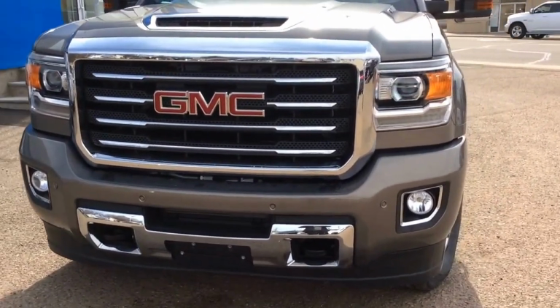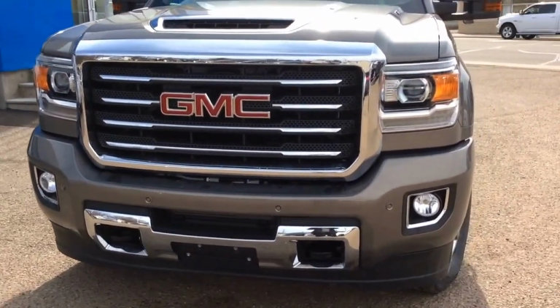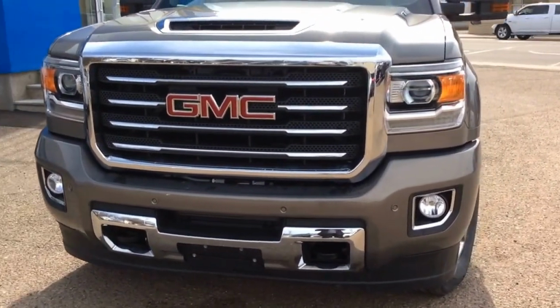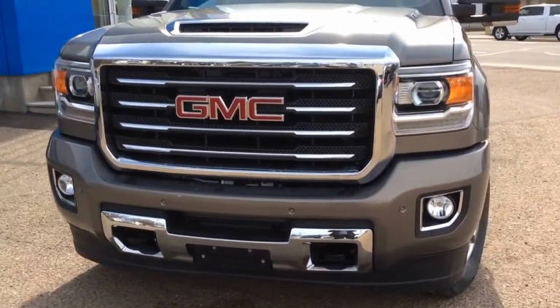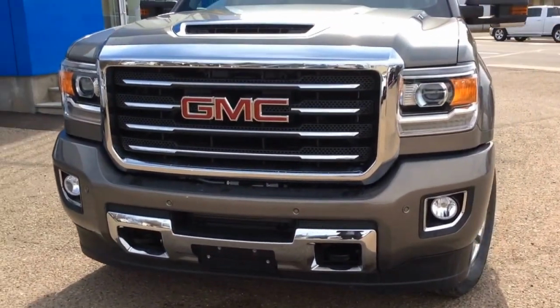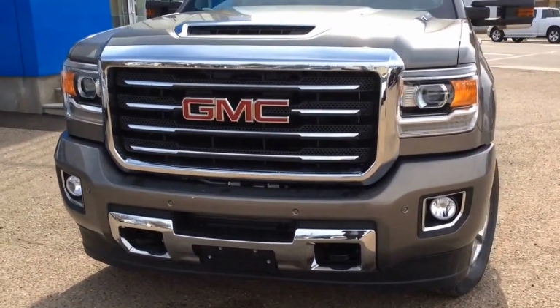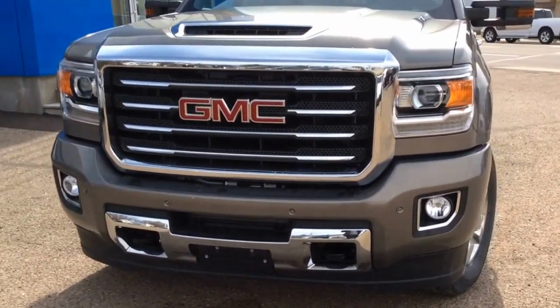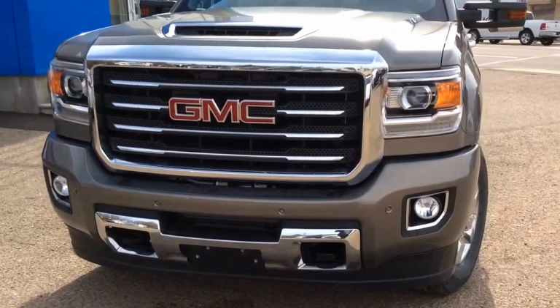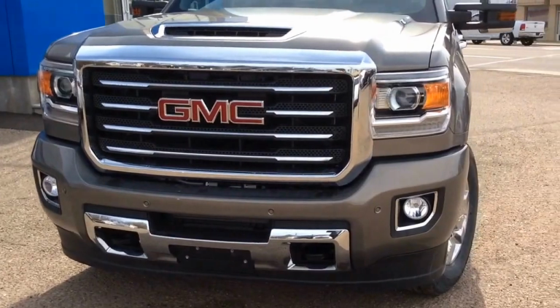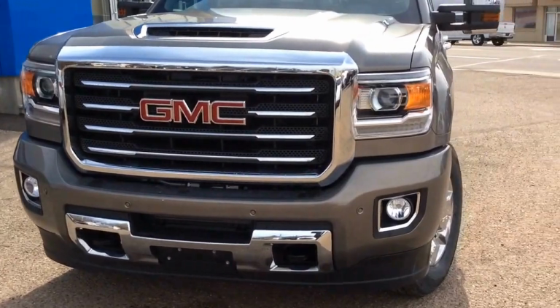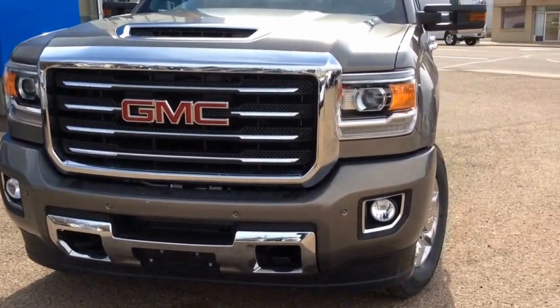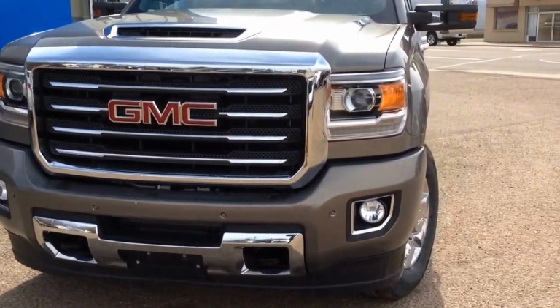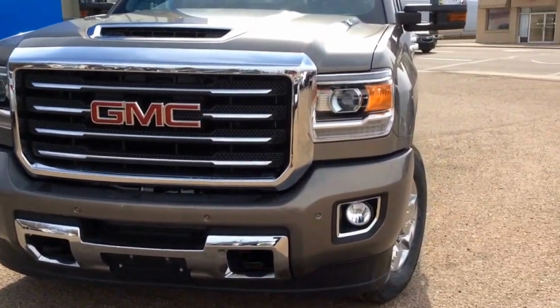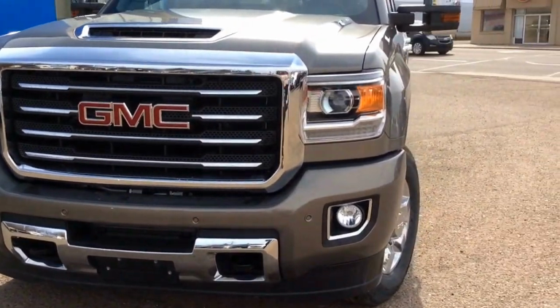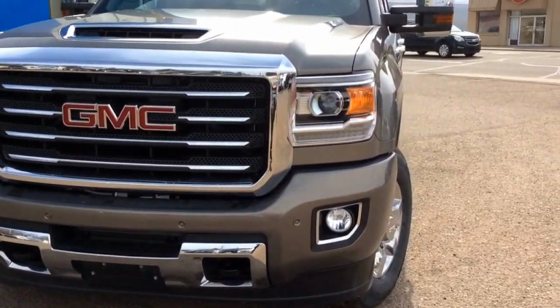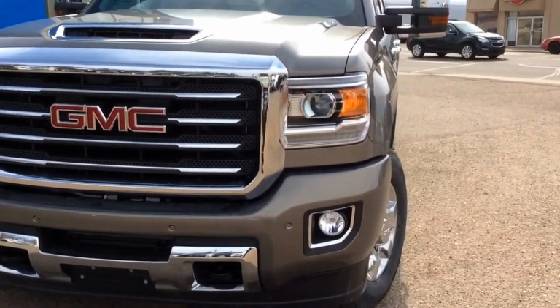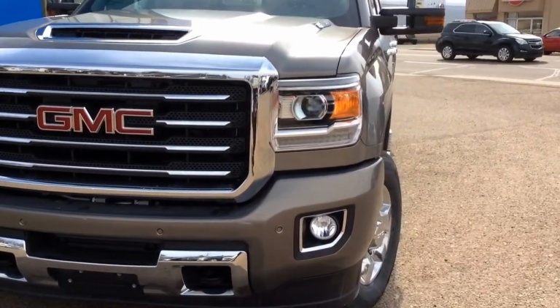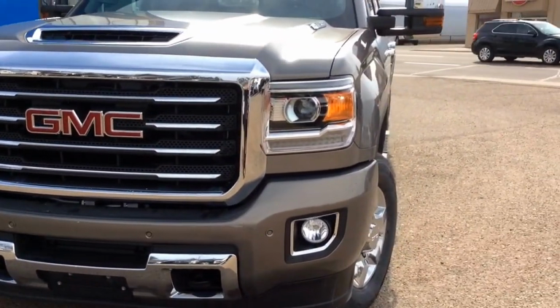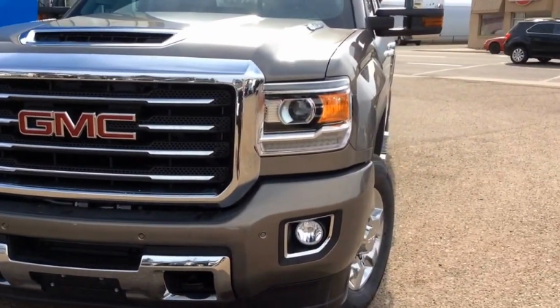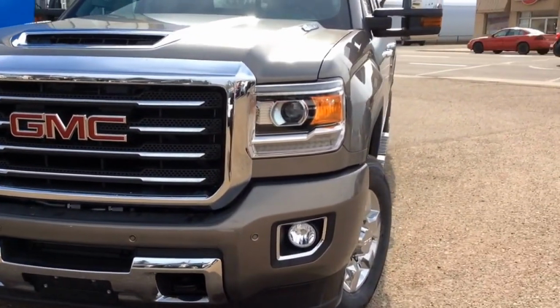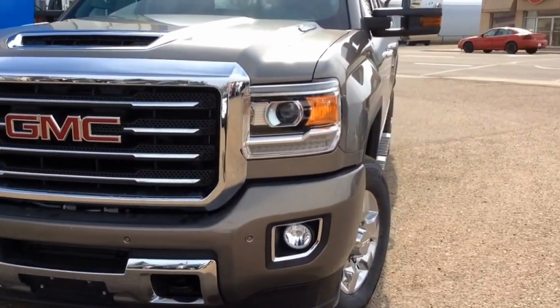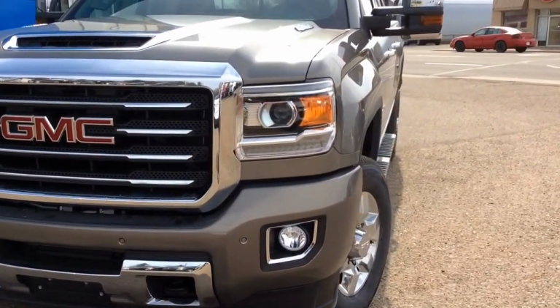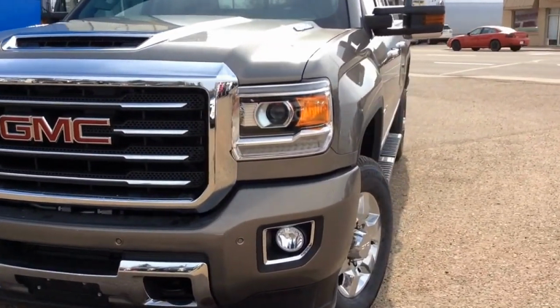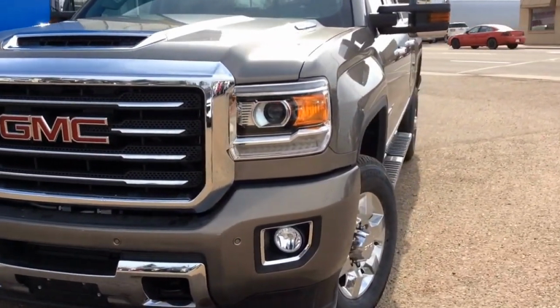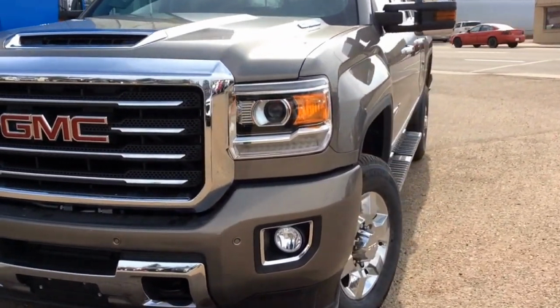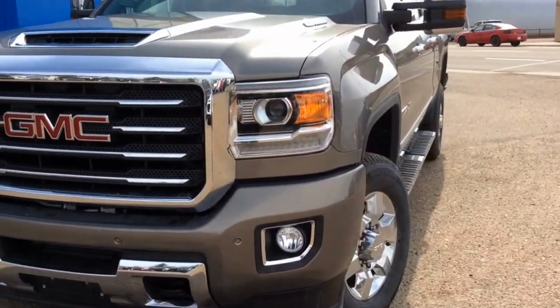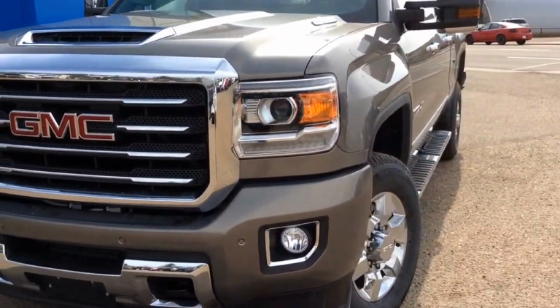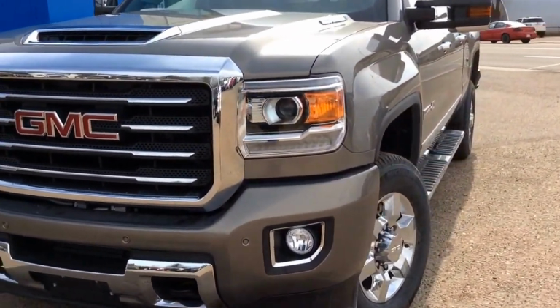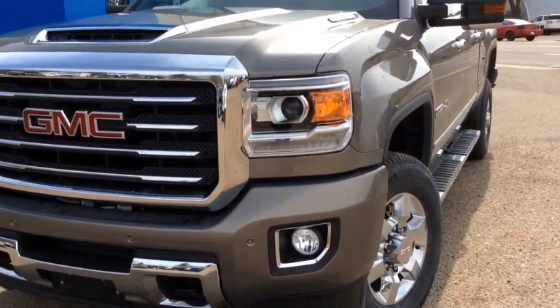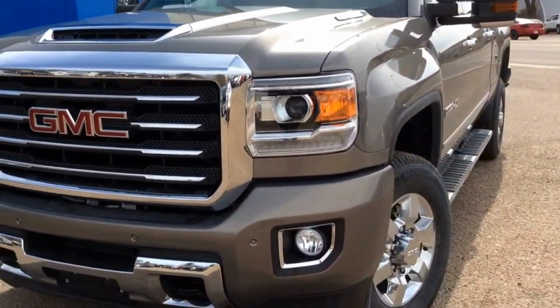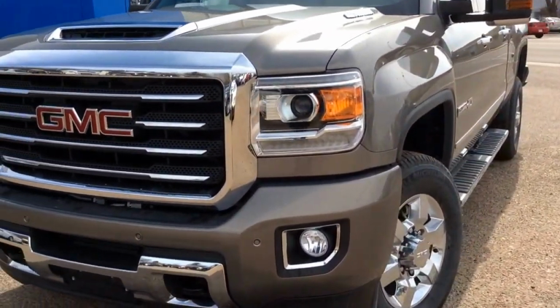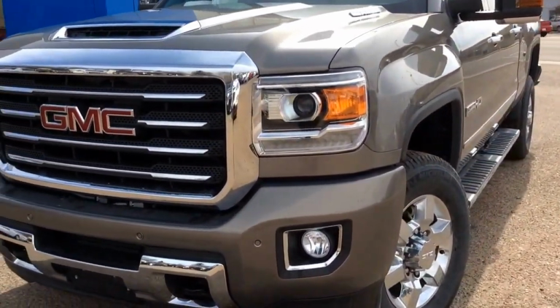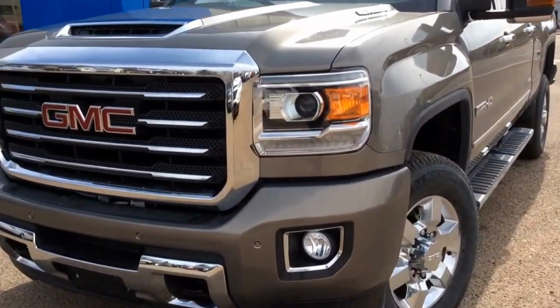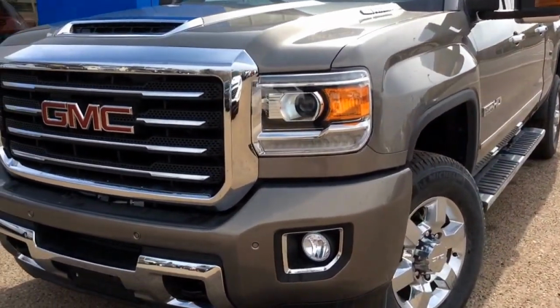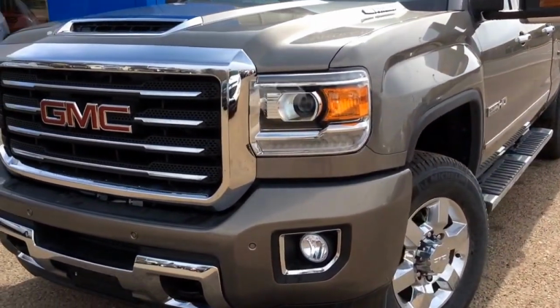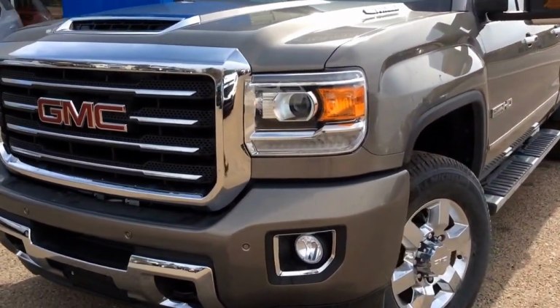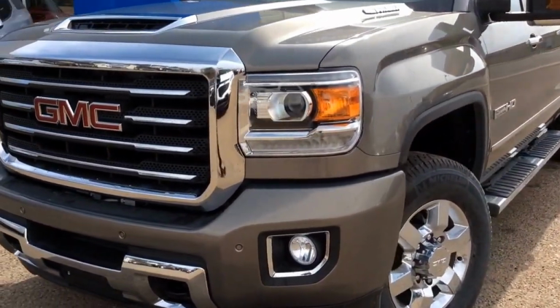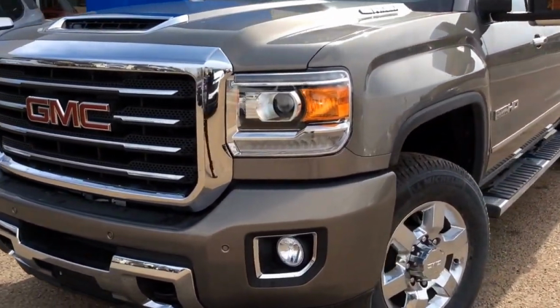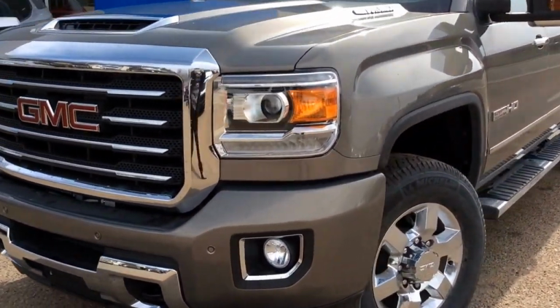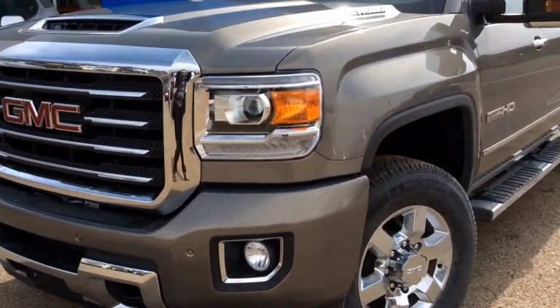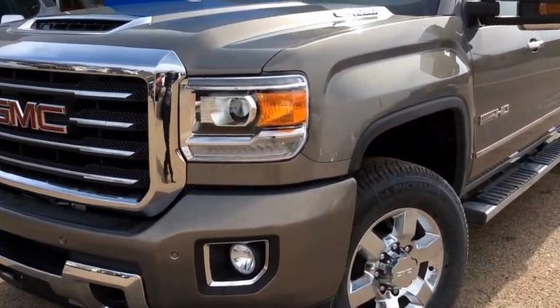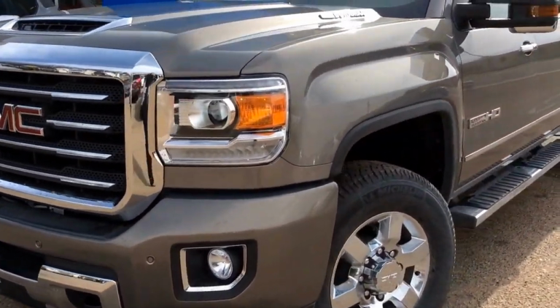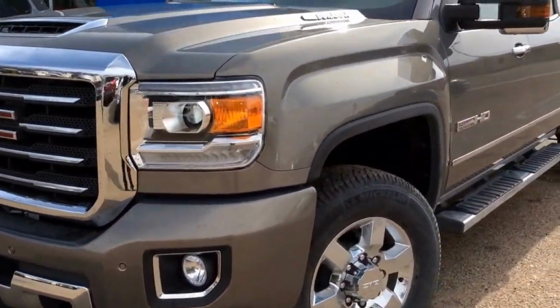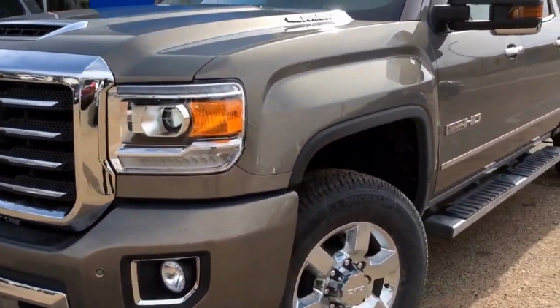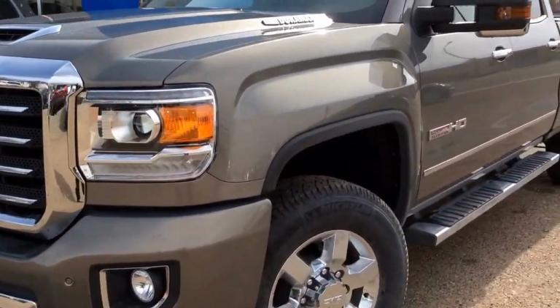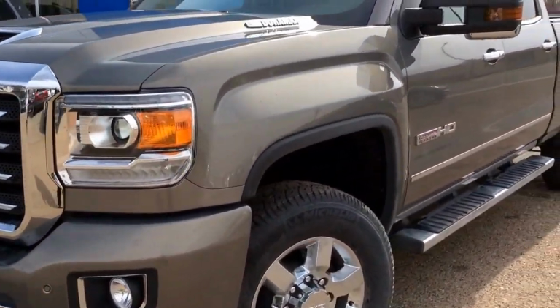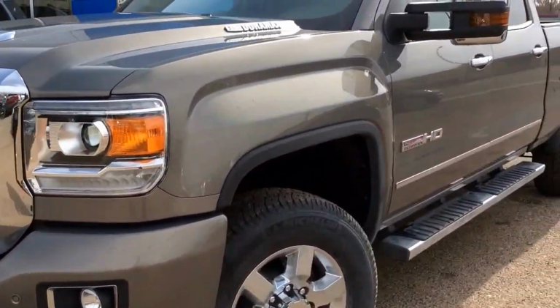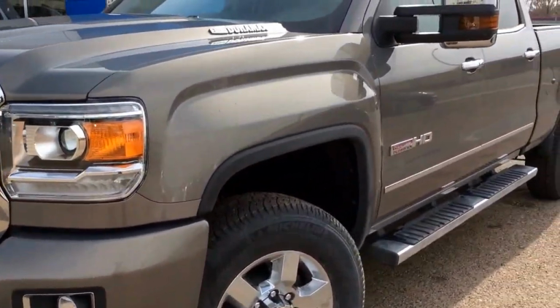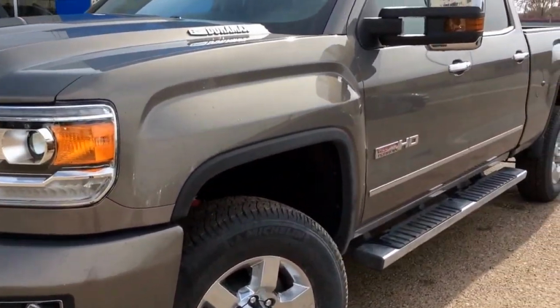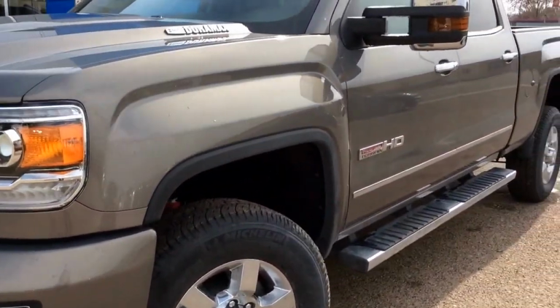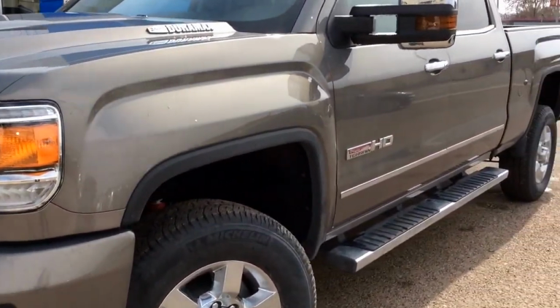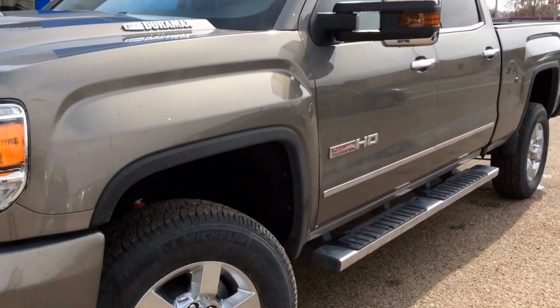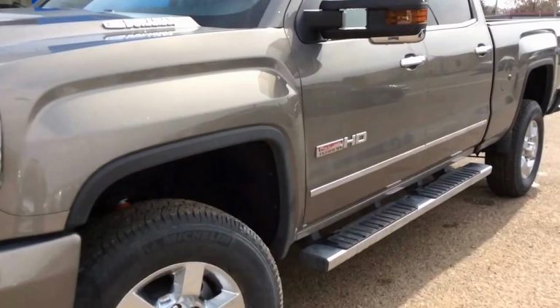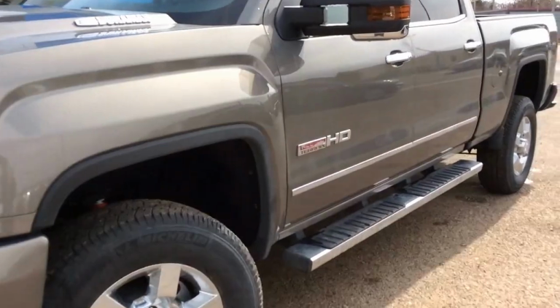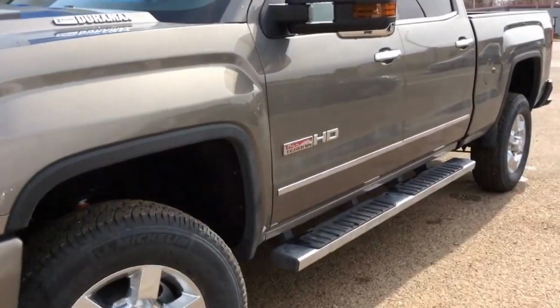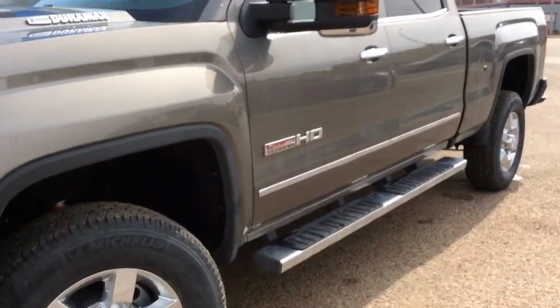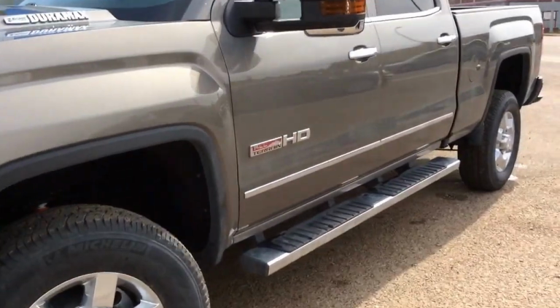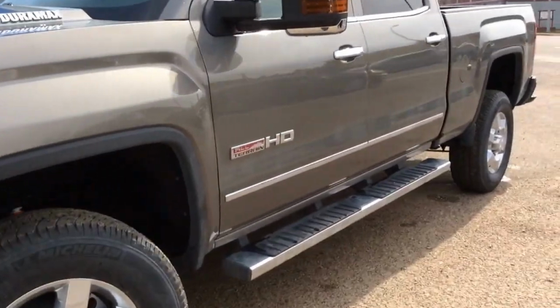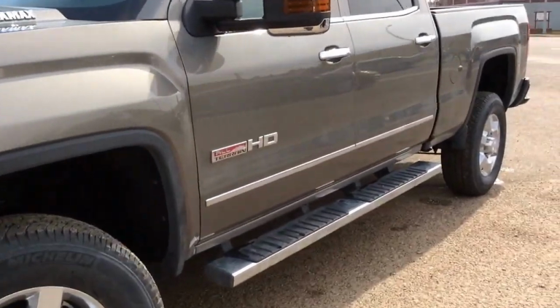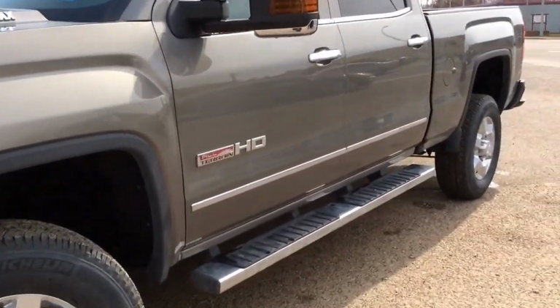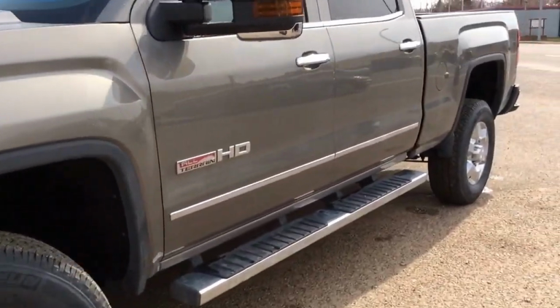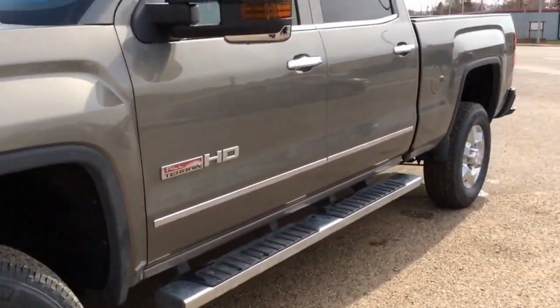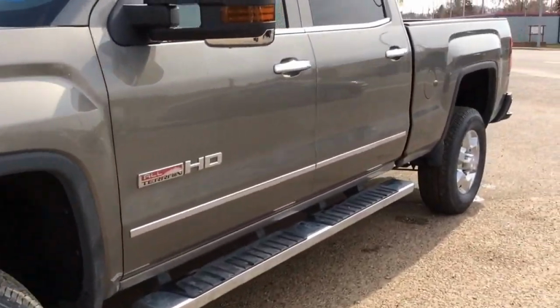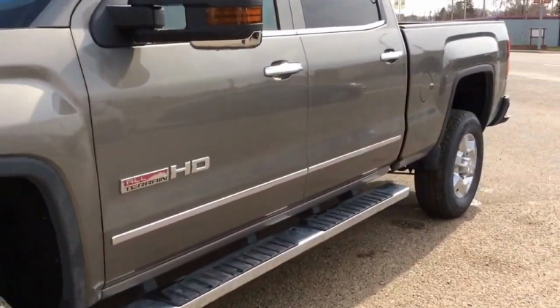It's got the Duramax diesel, 6.6 liter V8, Allison six-speed automatic transmission, and it's pepper dust metallic in color.